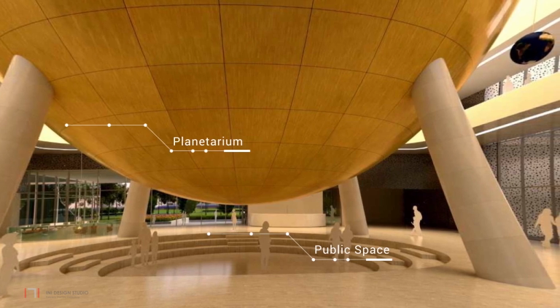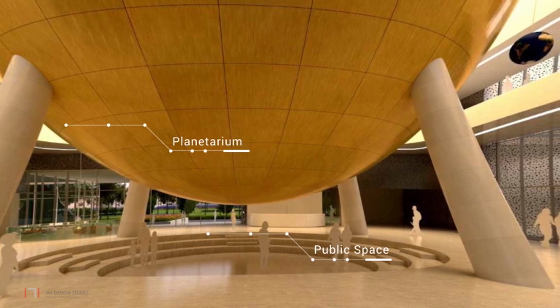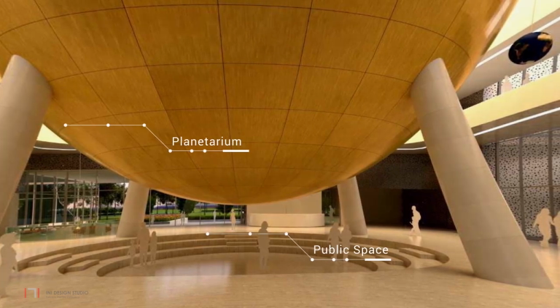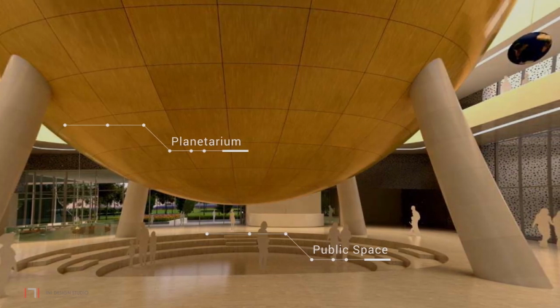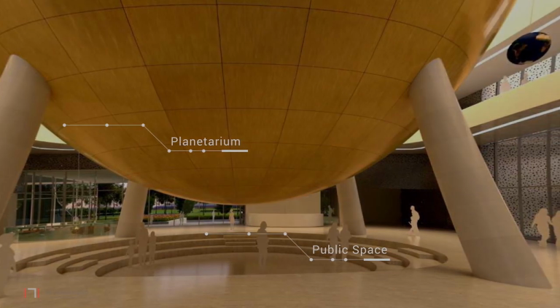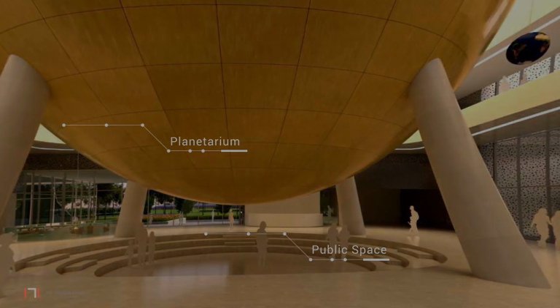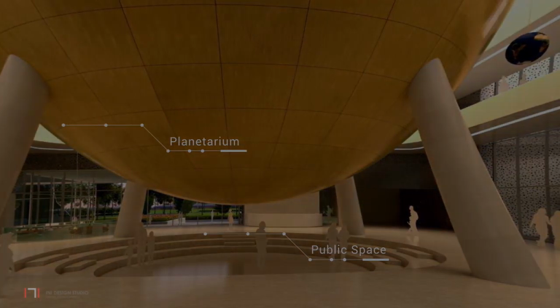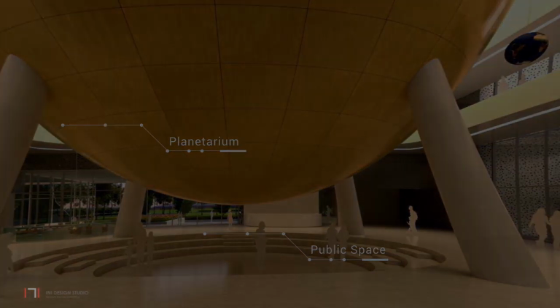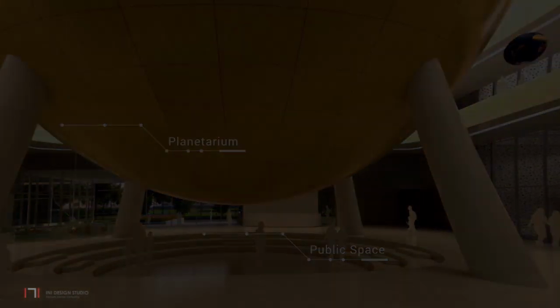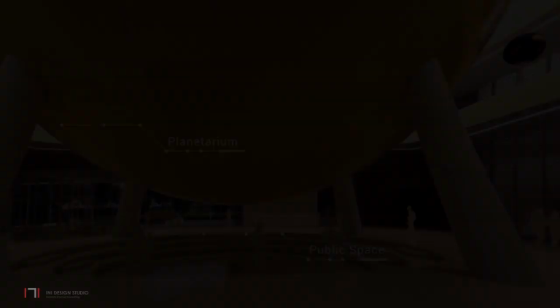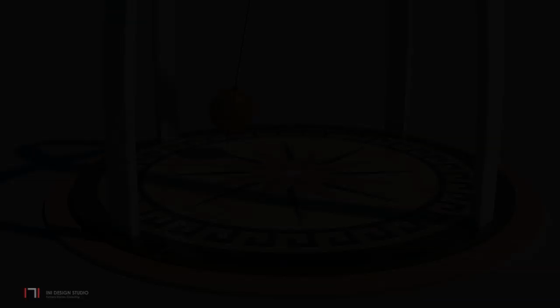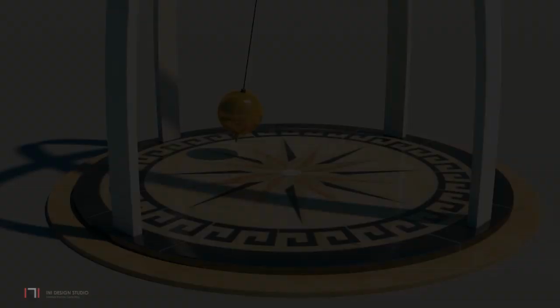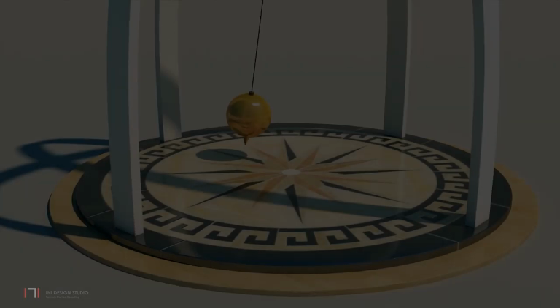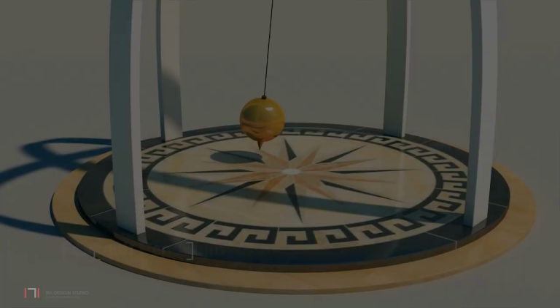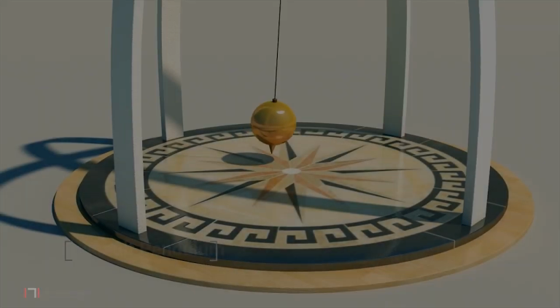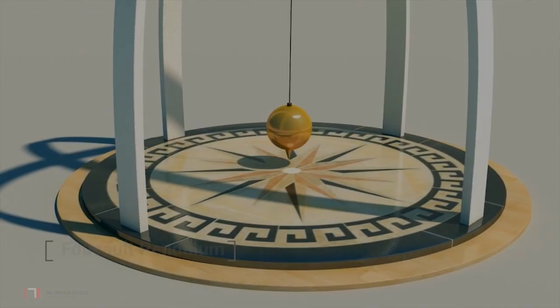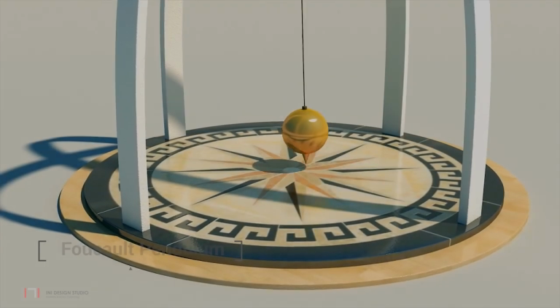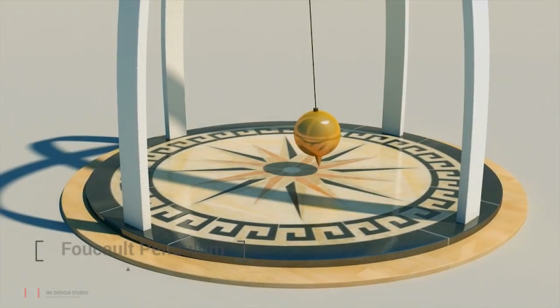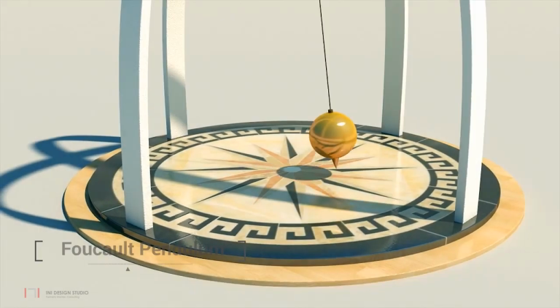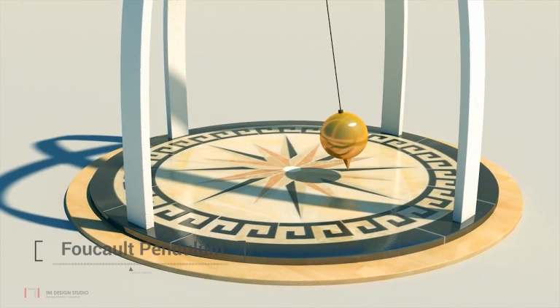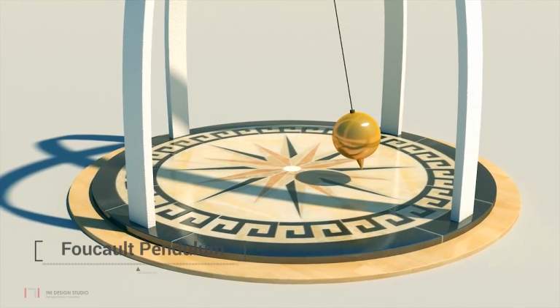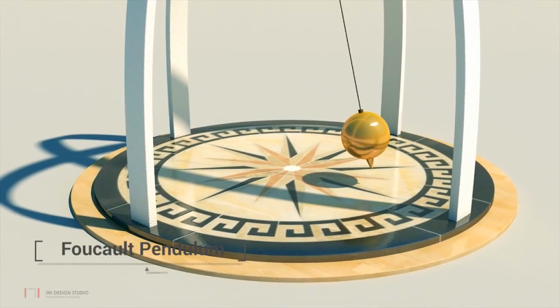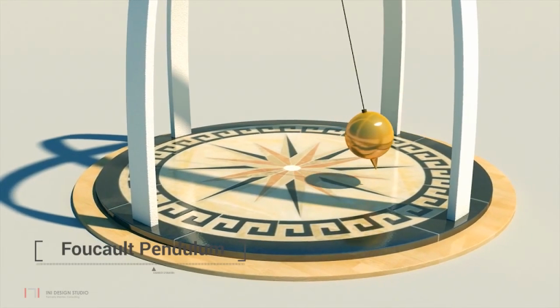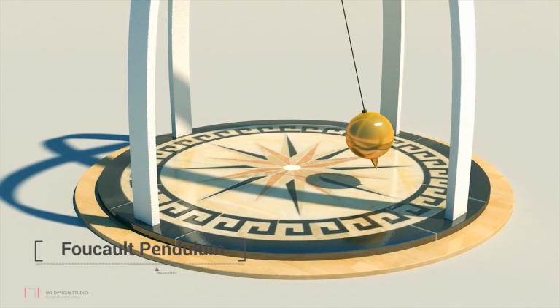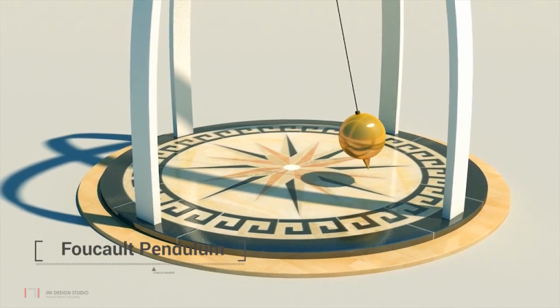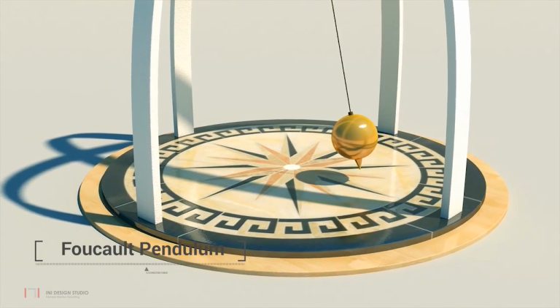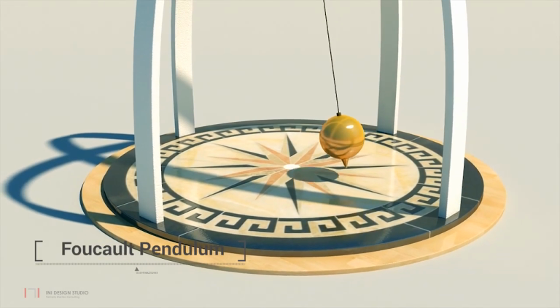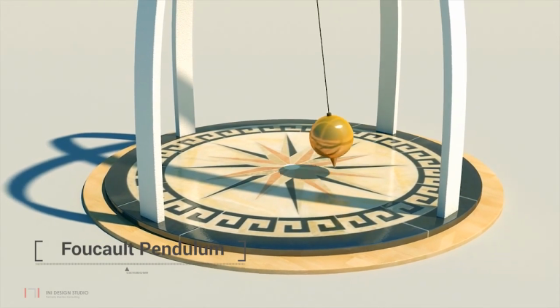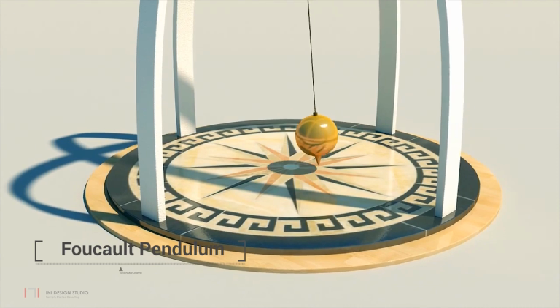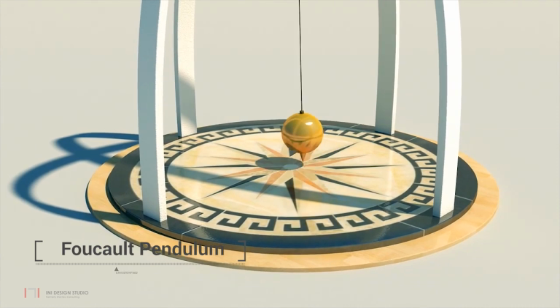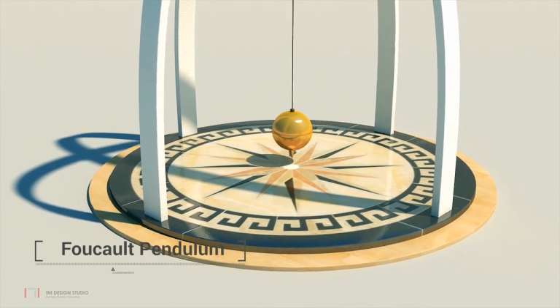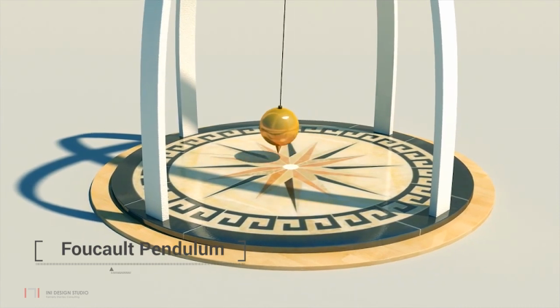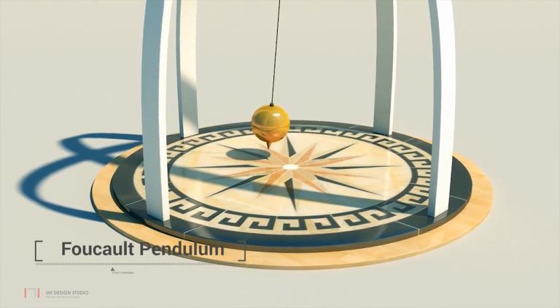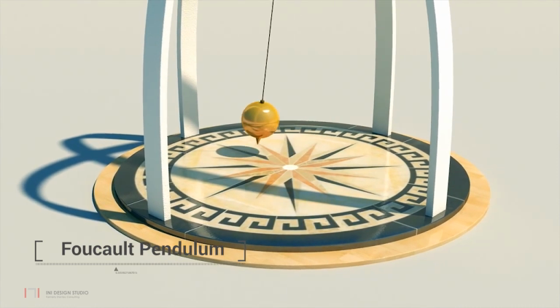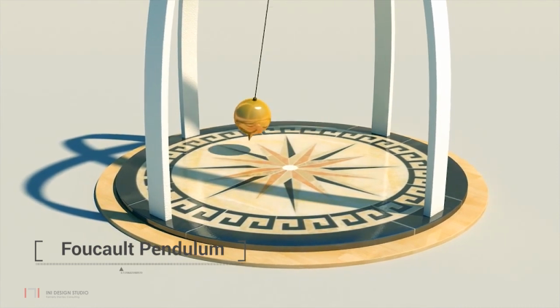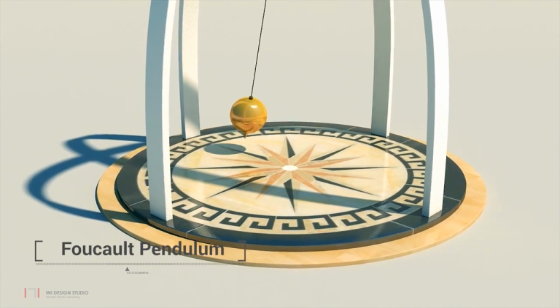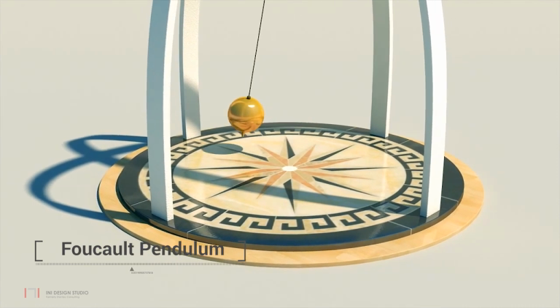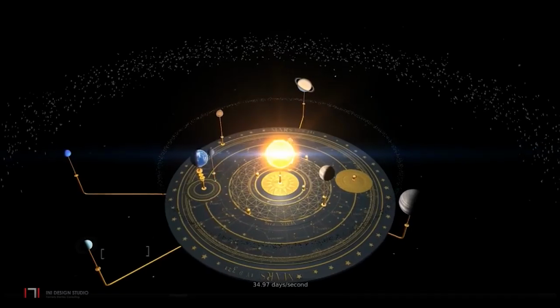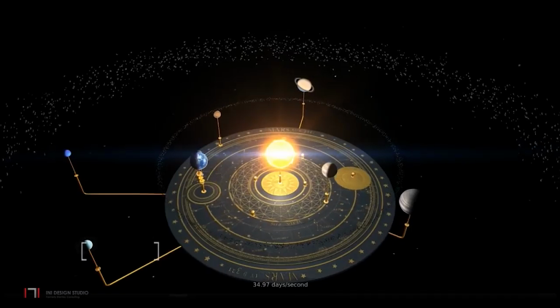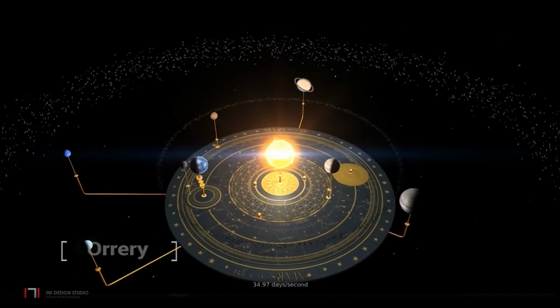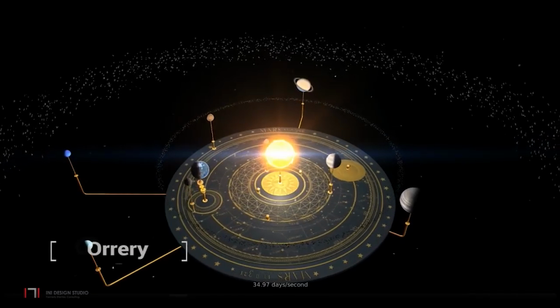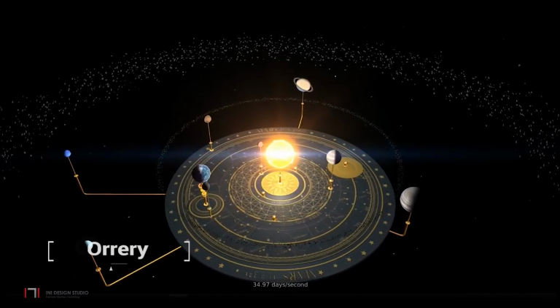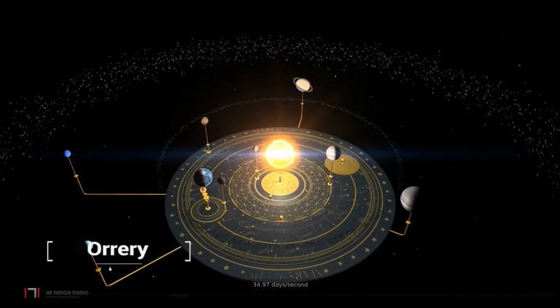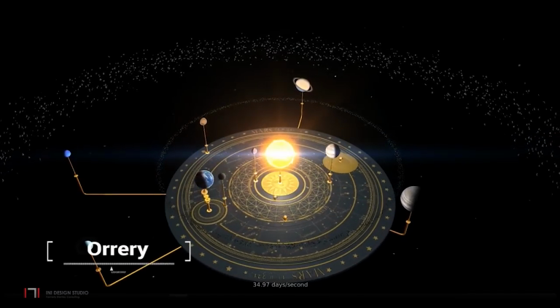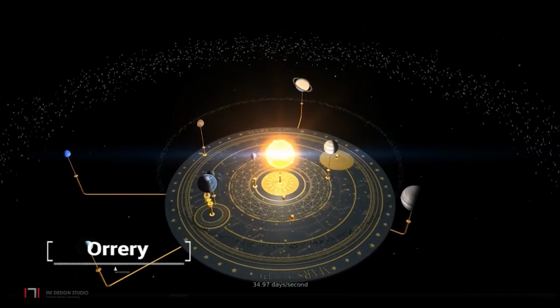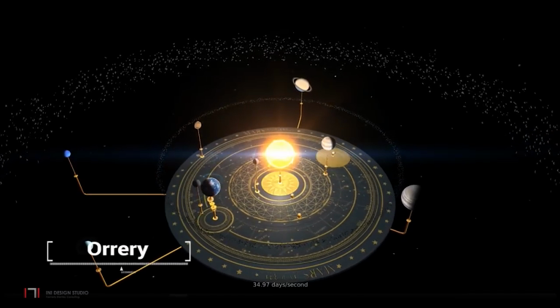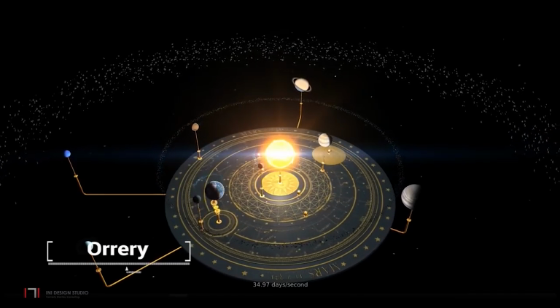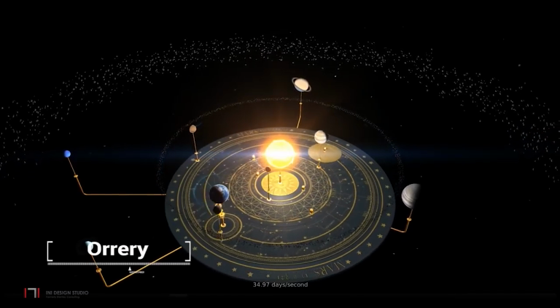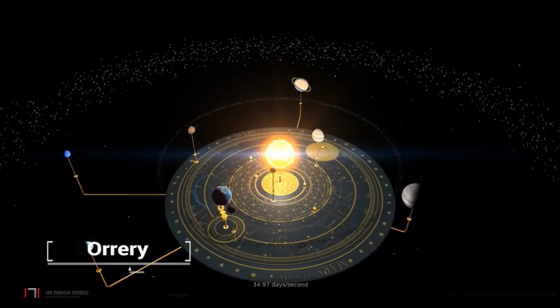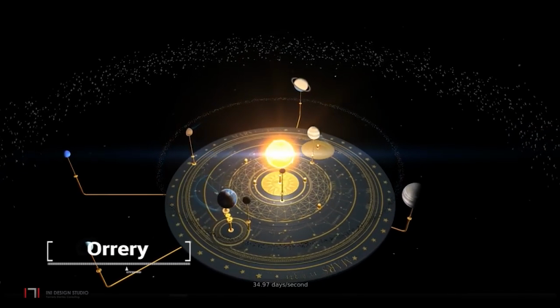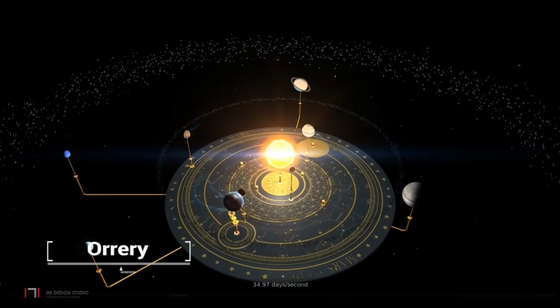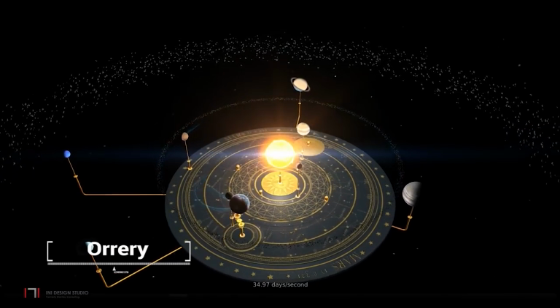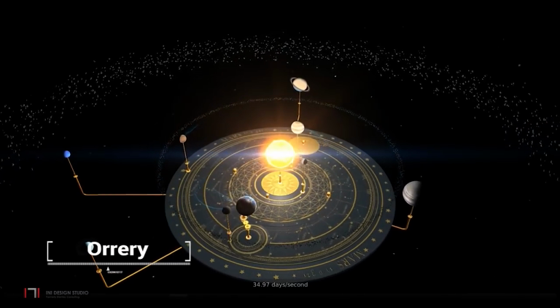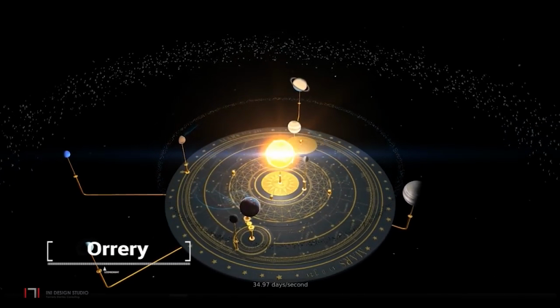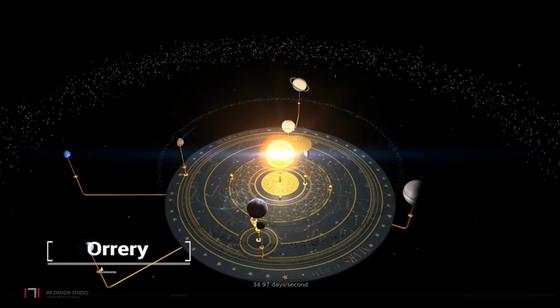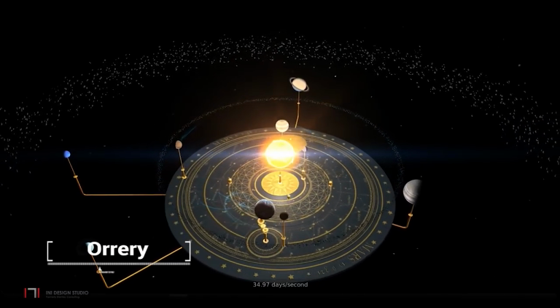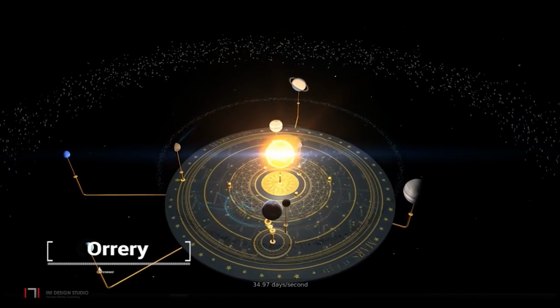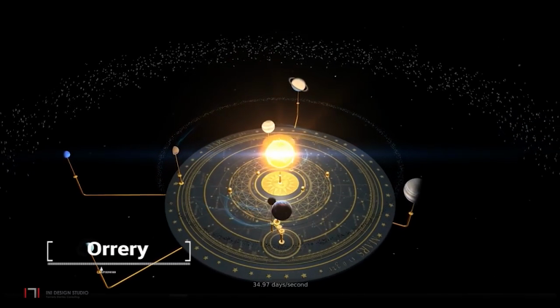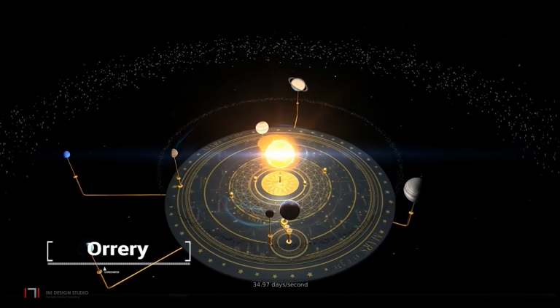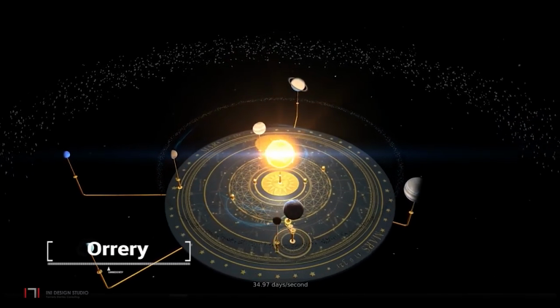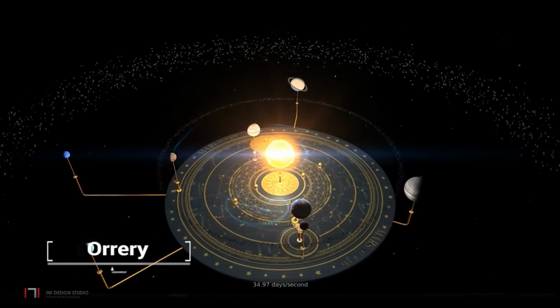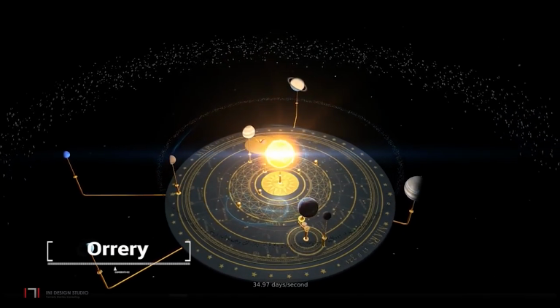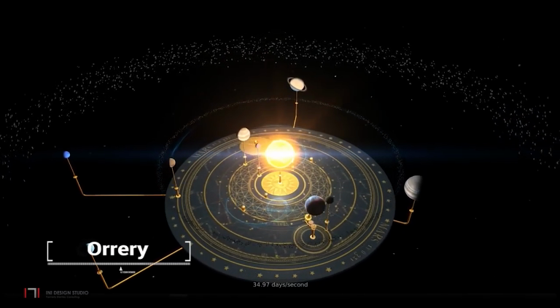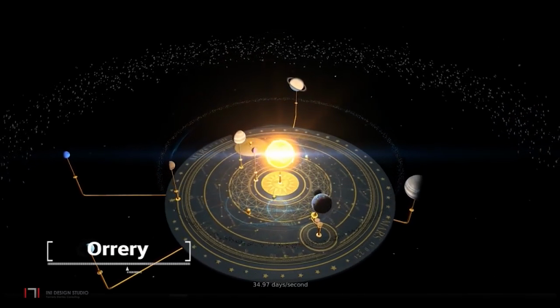One also encounters key exhibits such as Foucault's Pendulum, Orrery, and Photobooth on this floor.